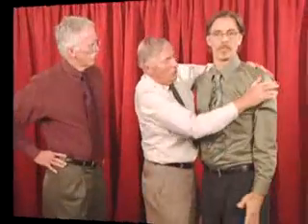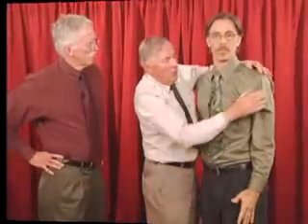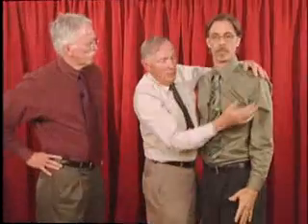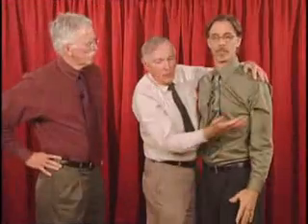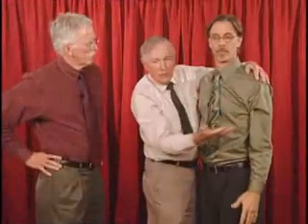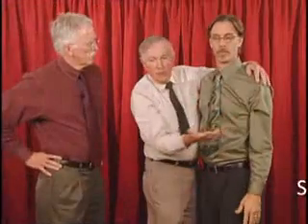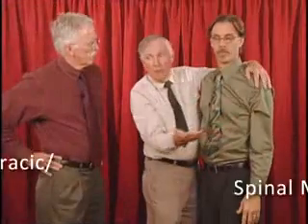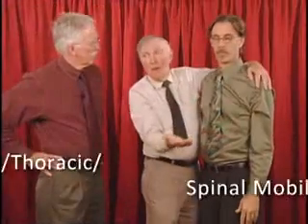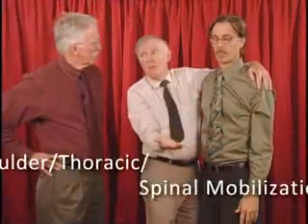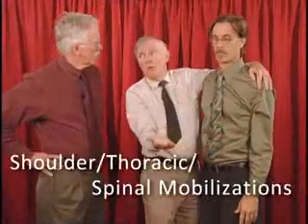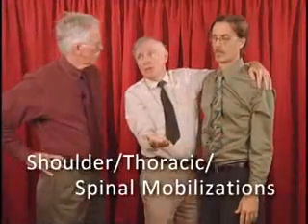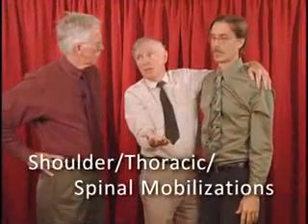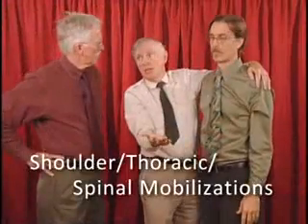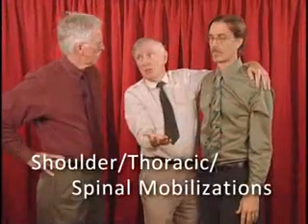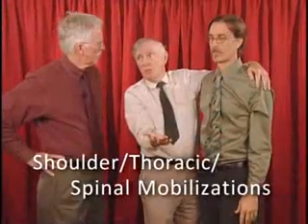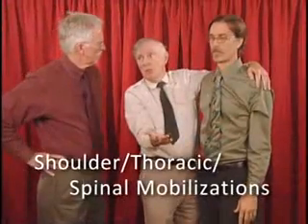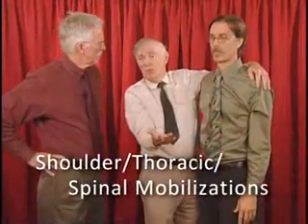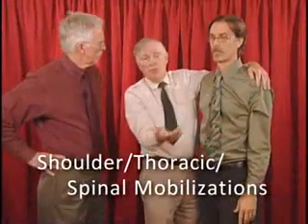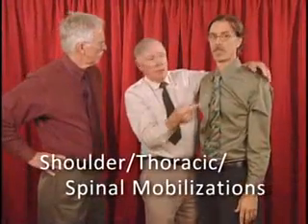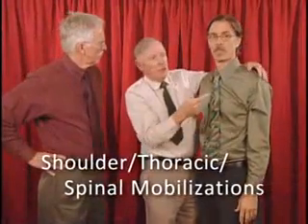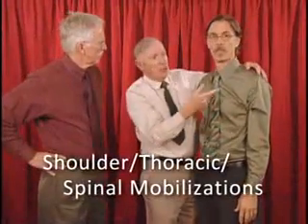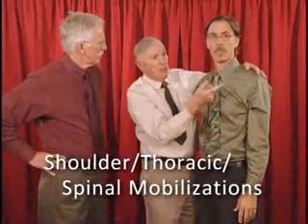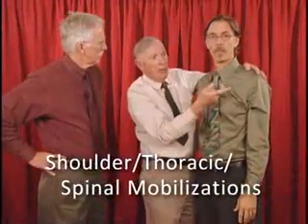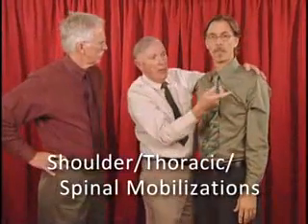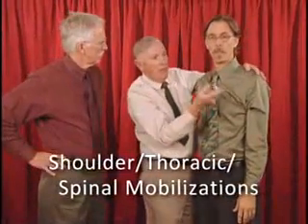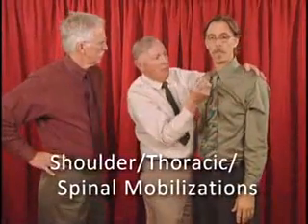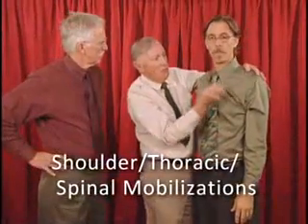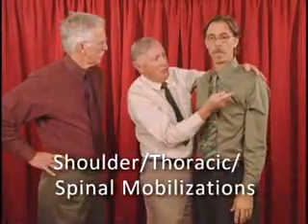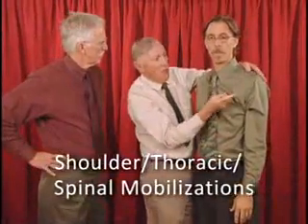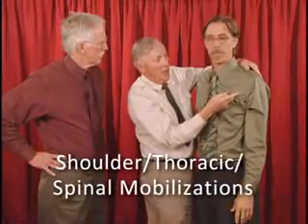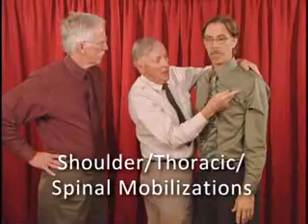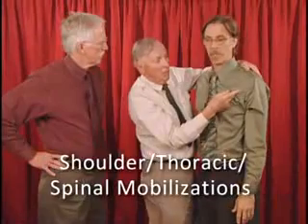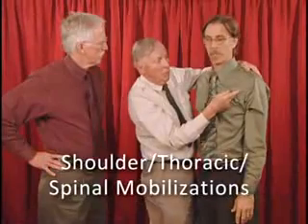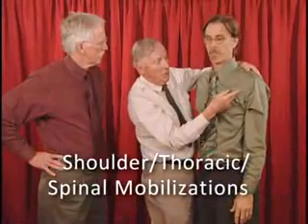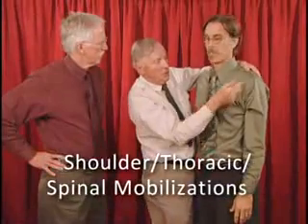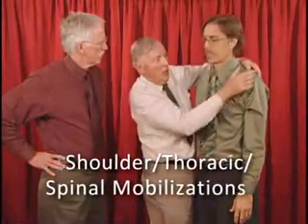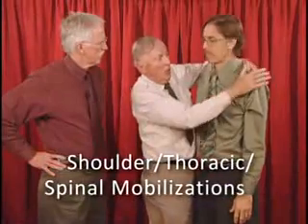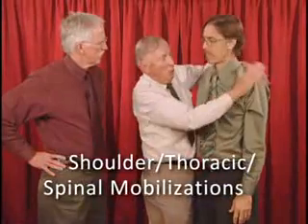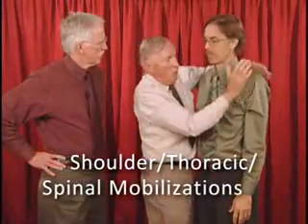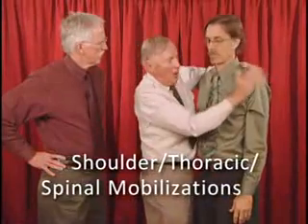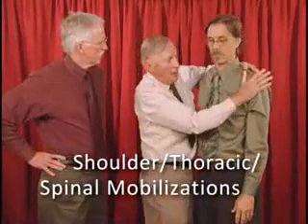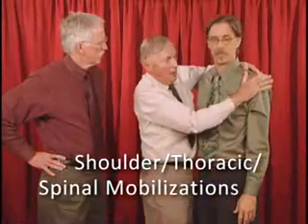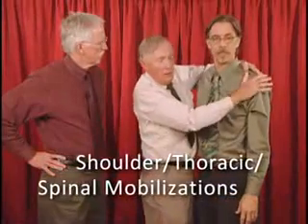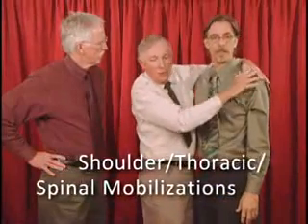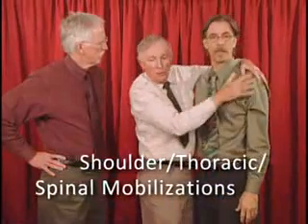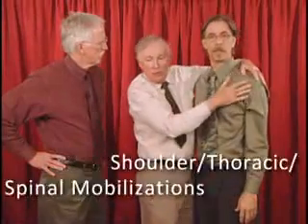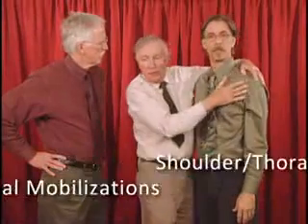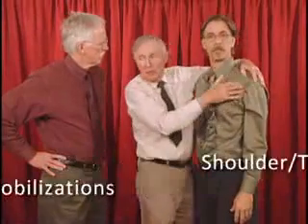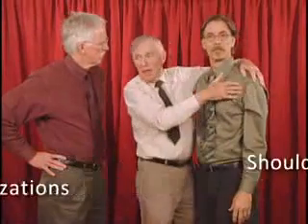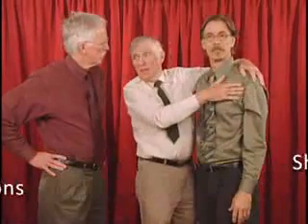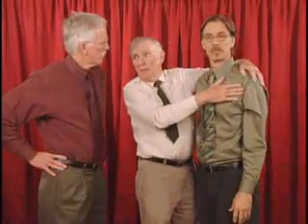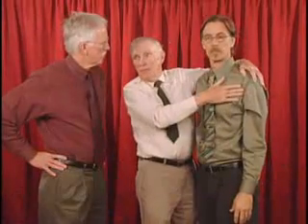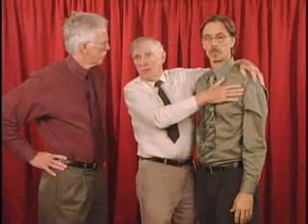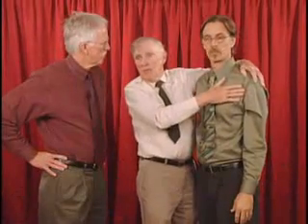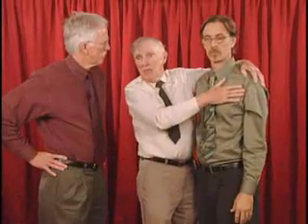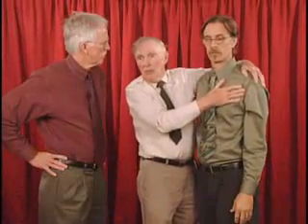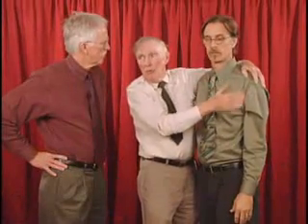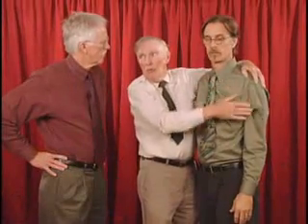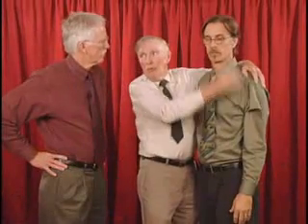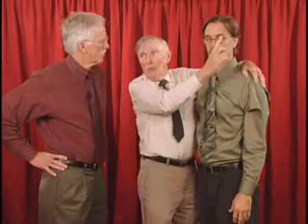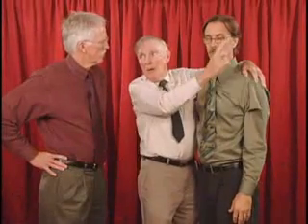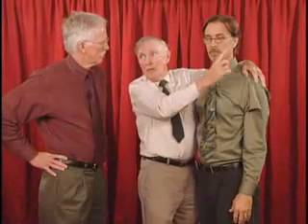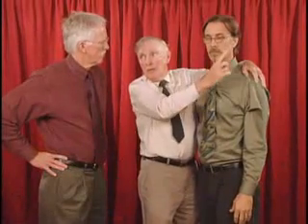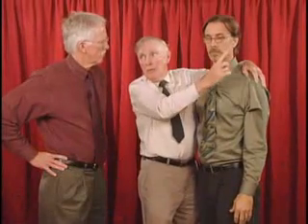This is a mobilisation with movement, and it's worth springing out a few salient points. One: you sustain the procedure all the way through.